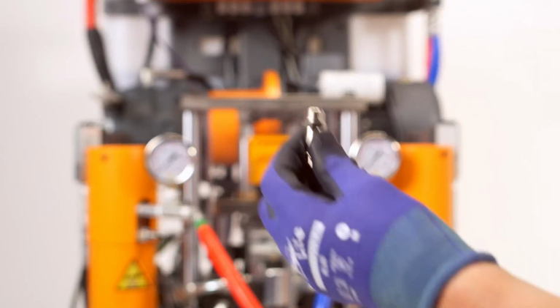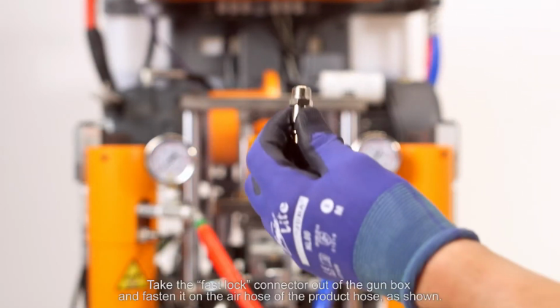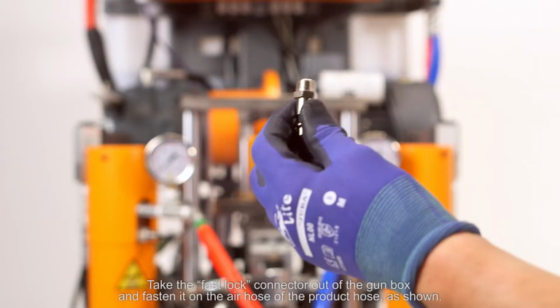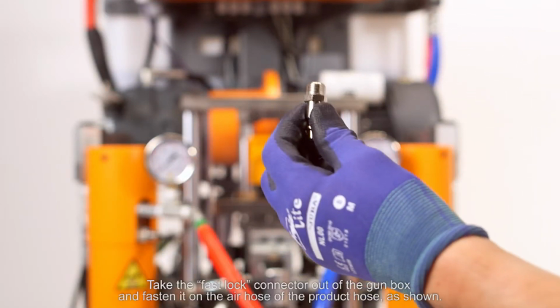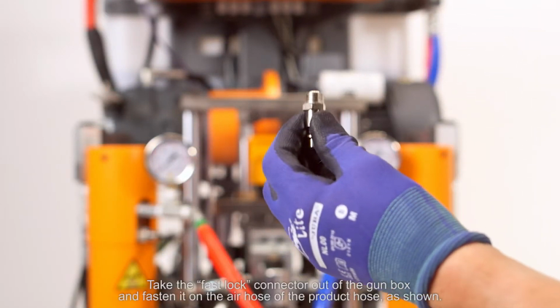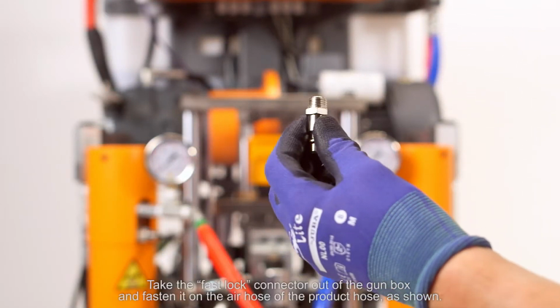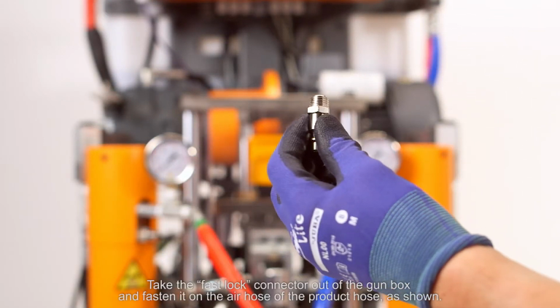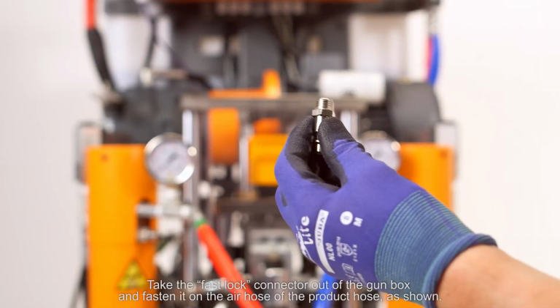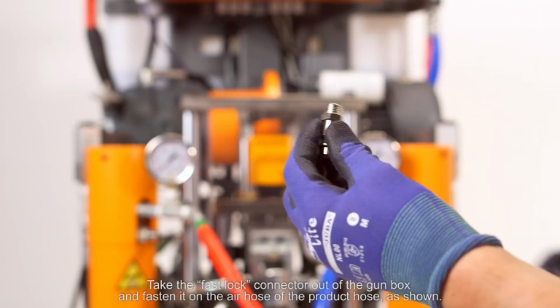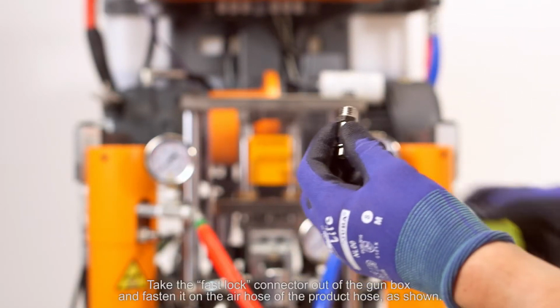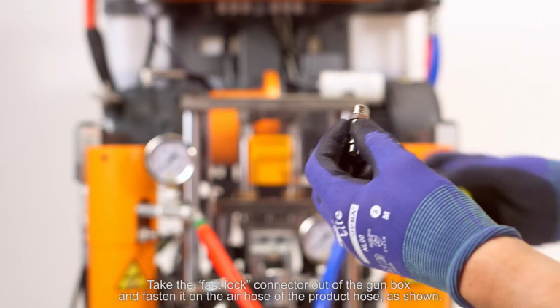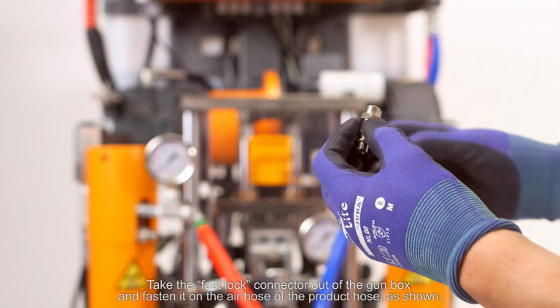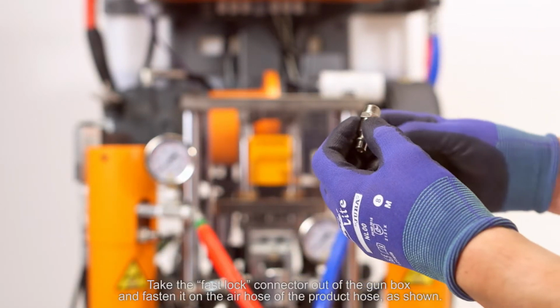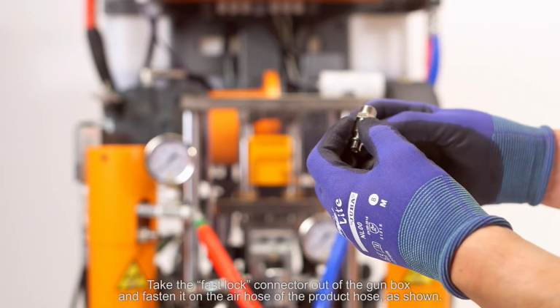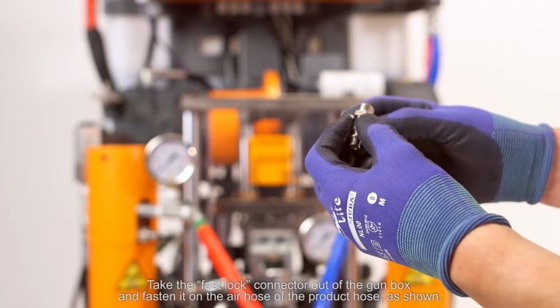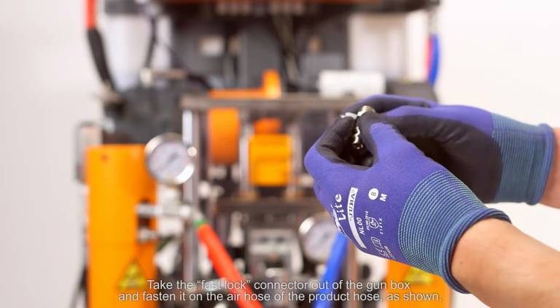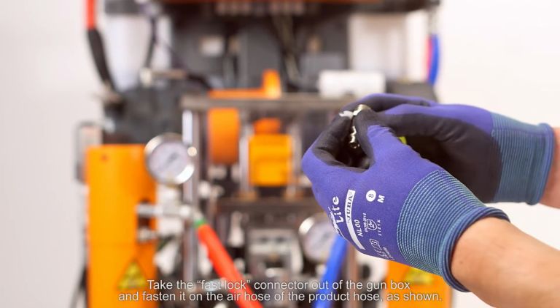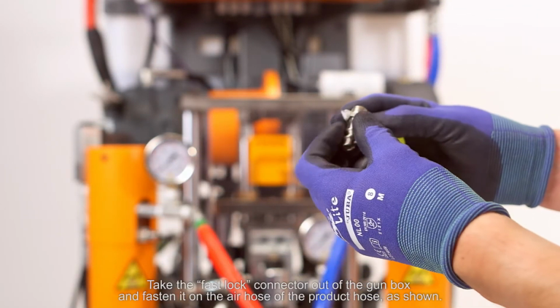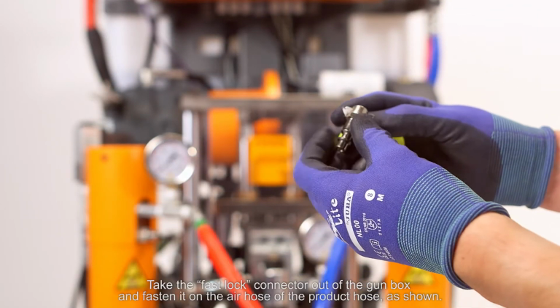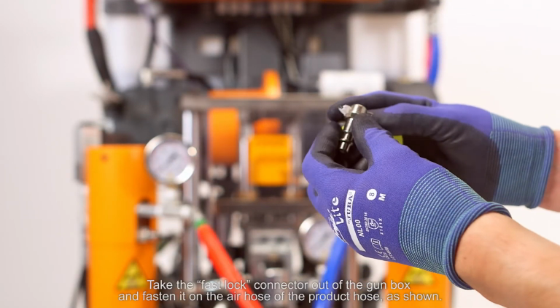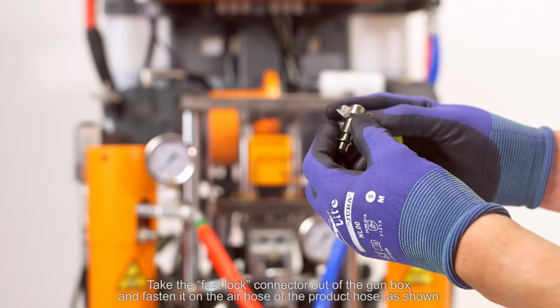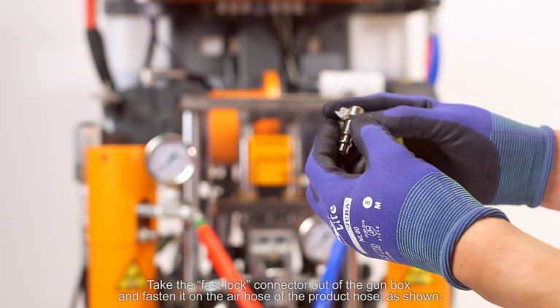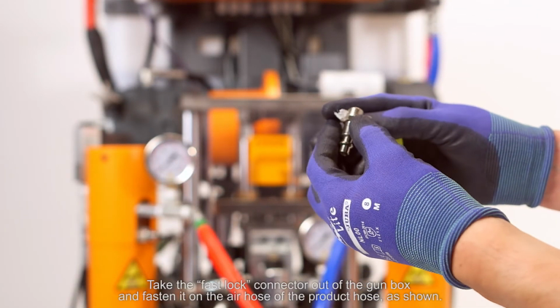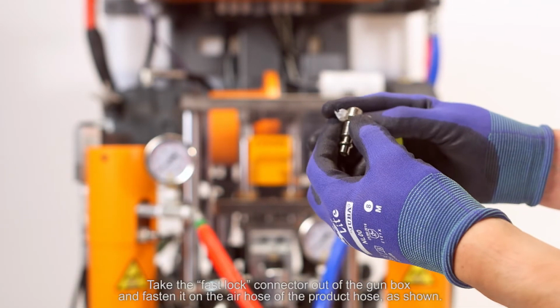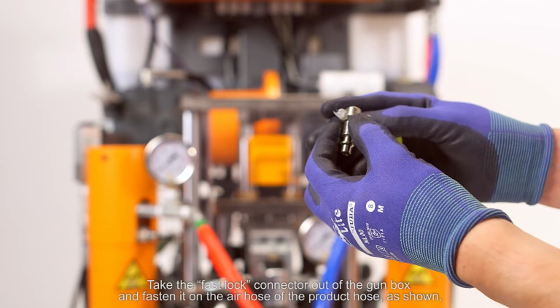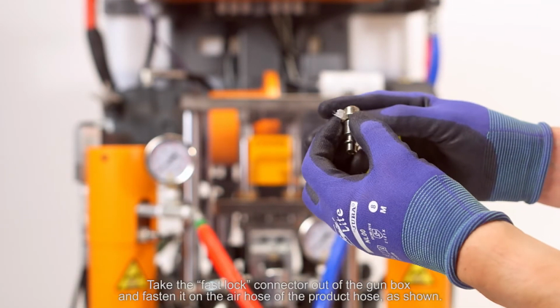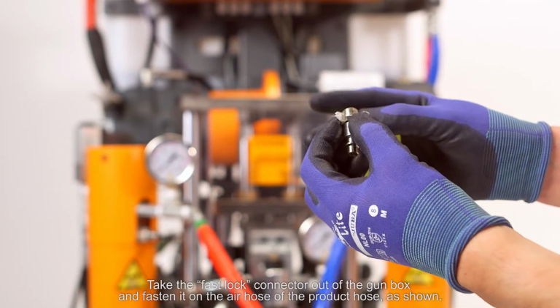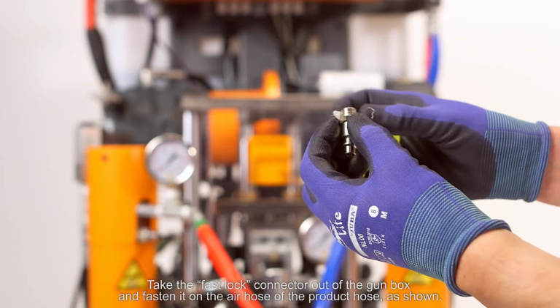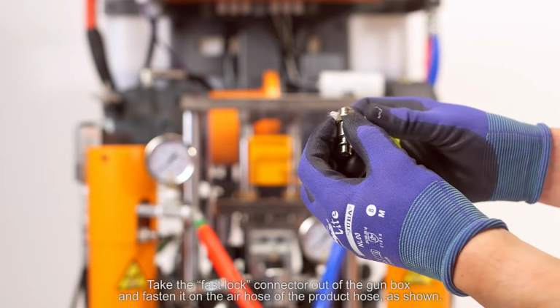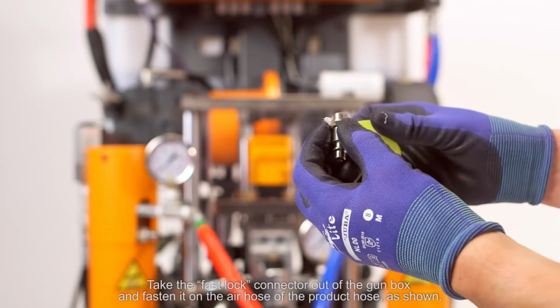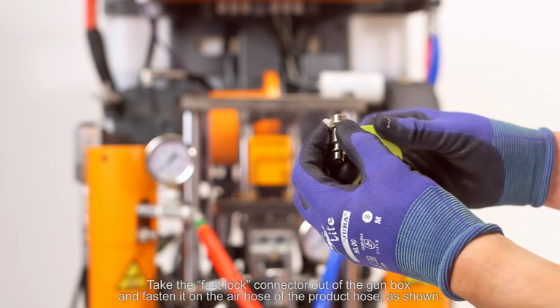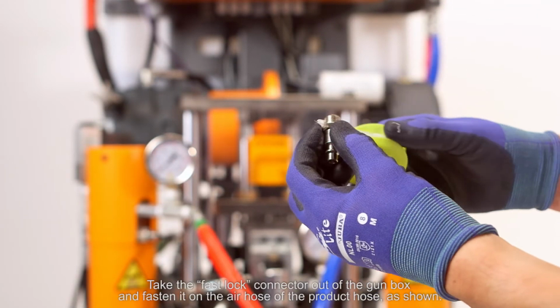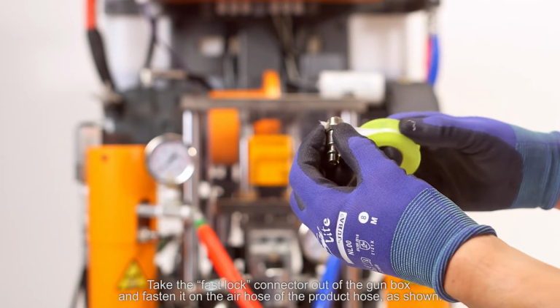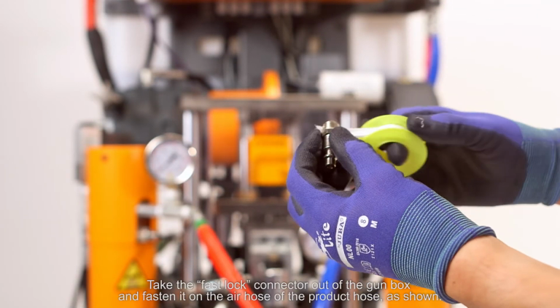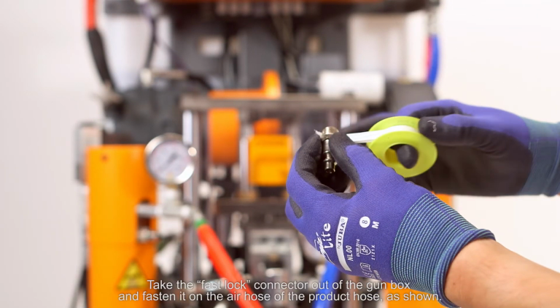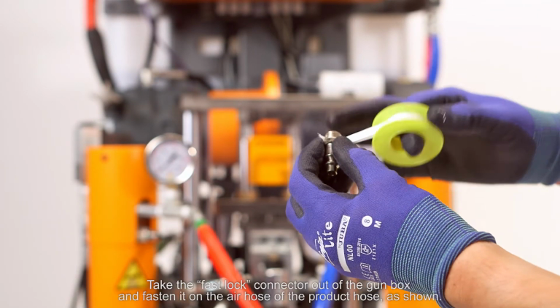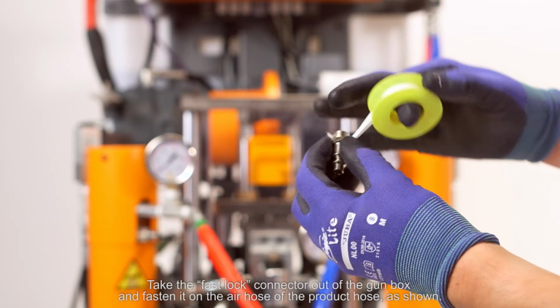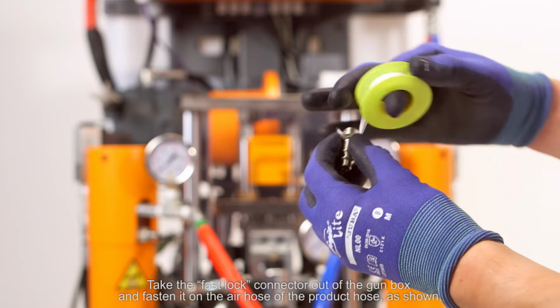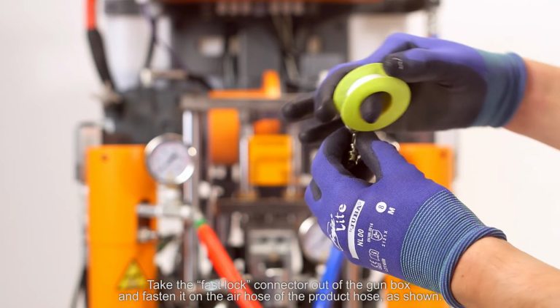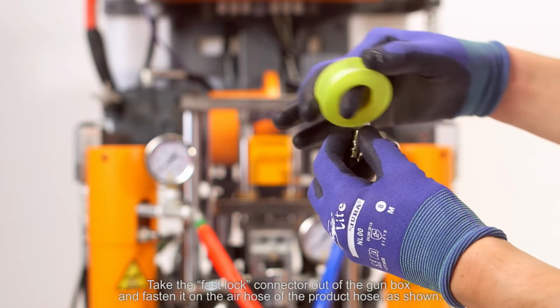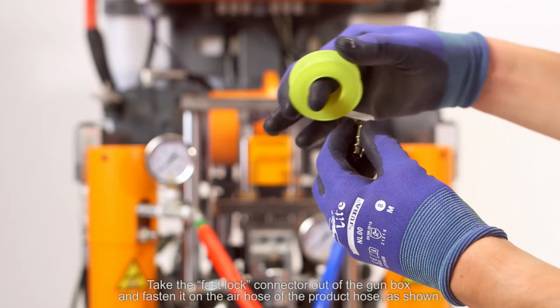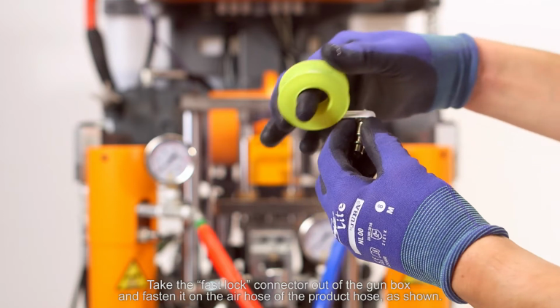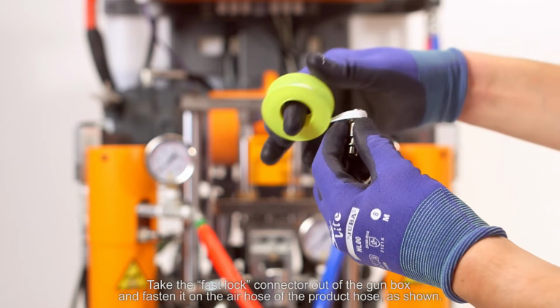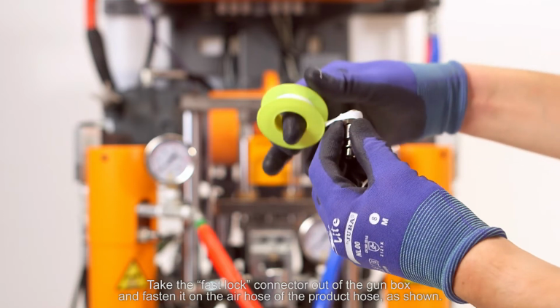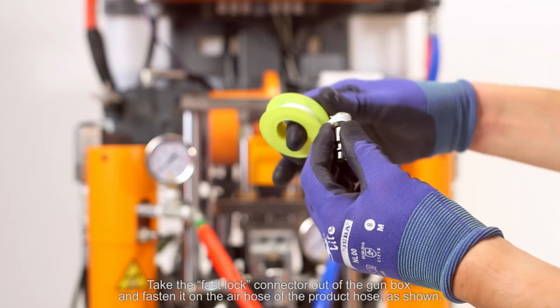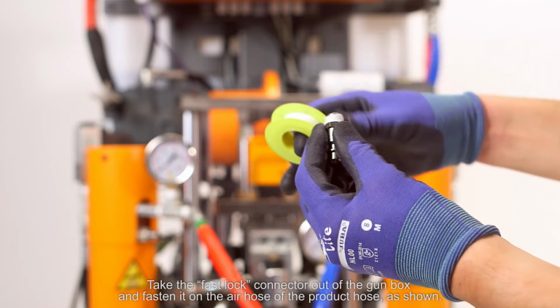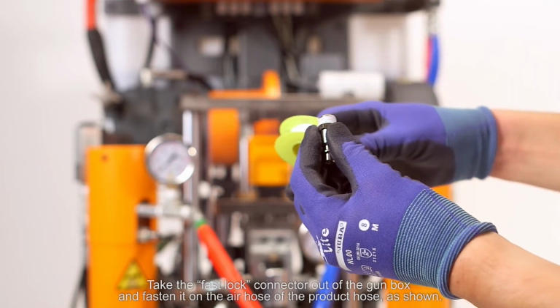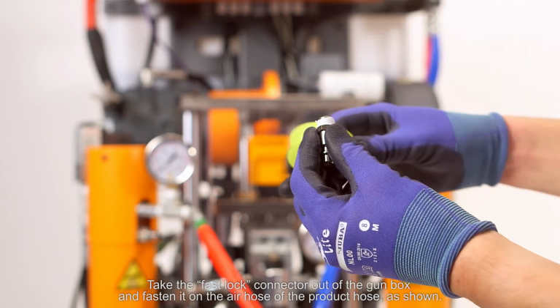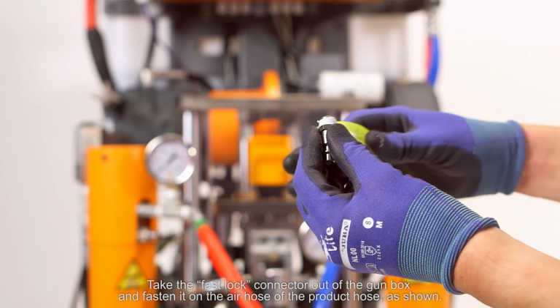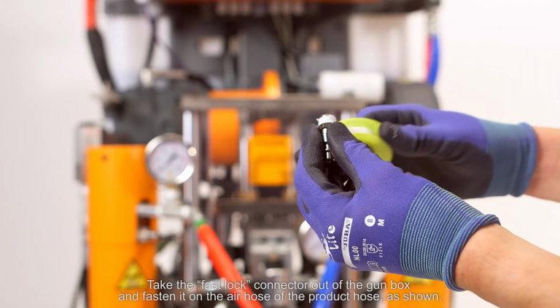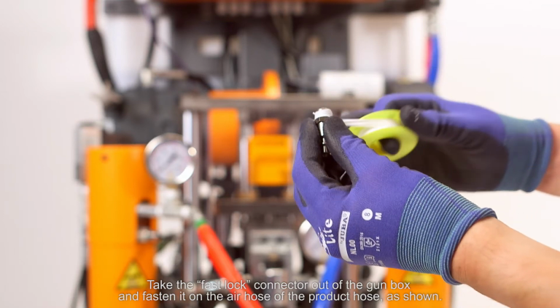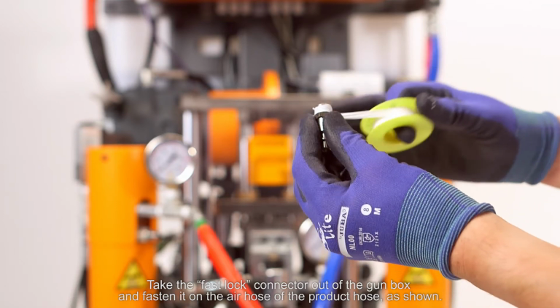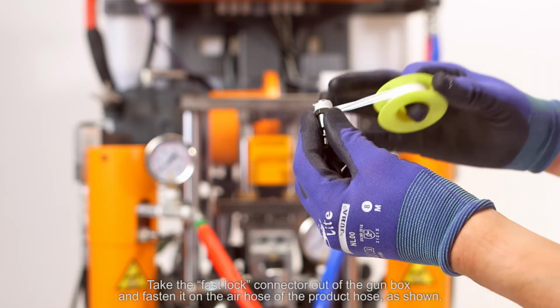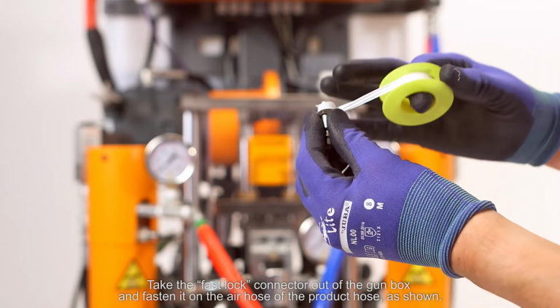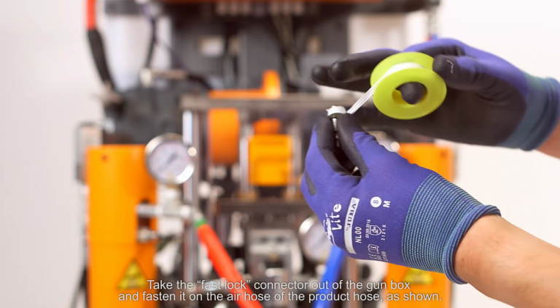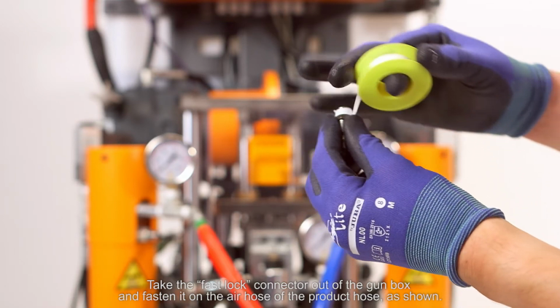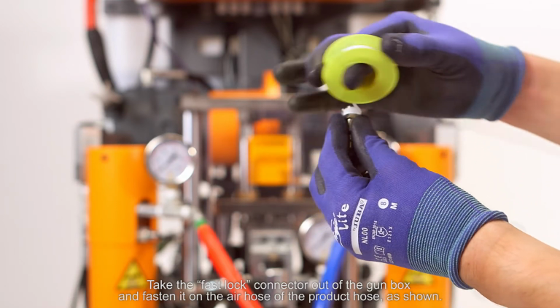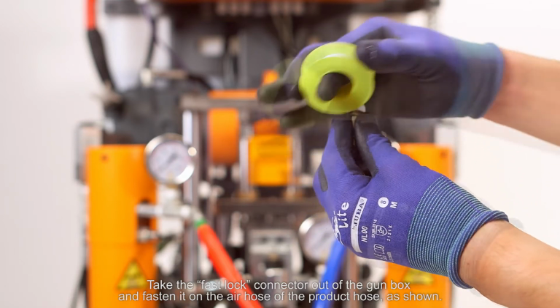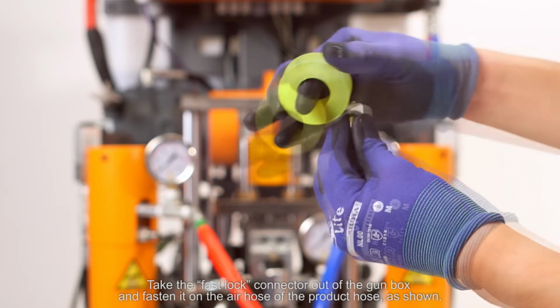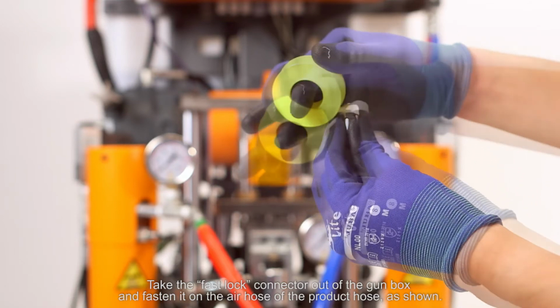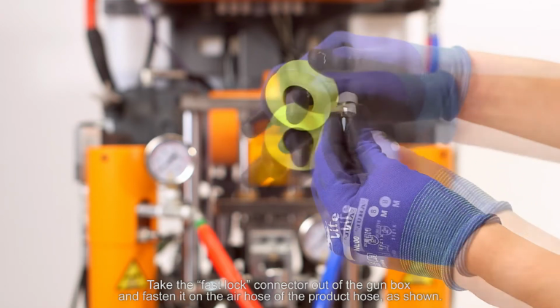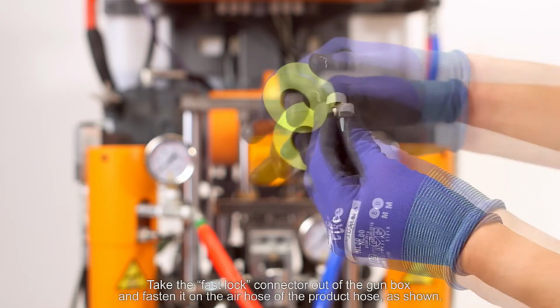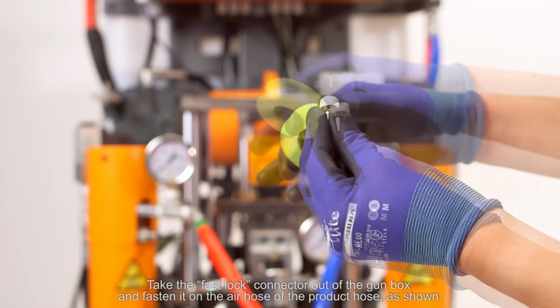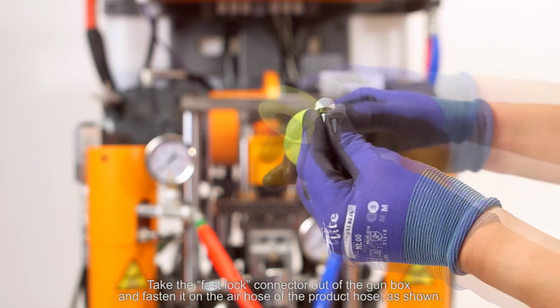Take the fast lock connector out of the gun box and fasten it on the air hose of the product hose as shown.